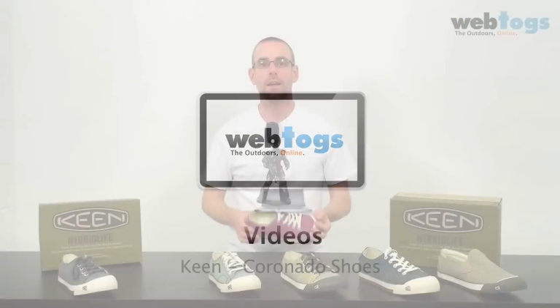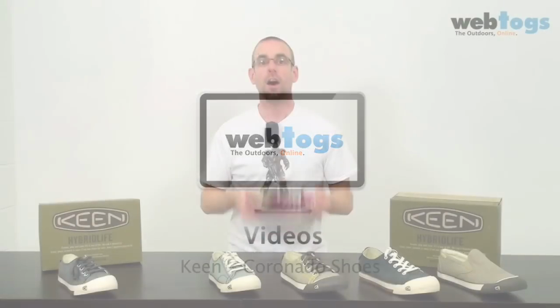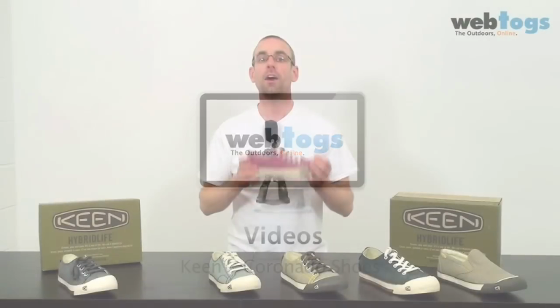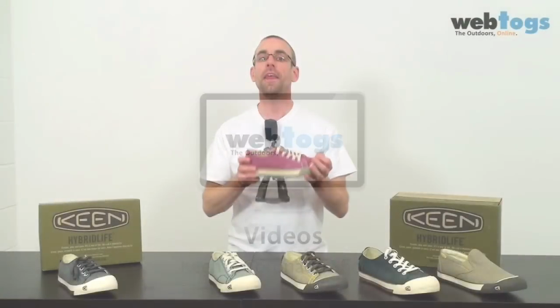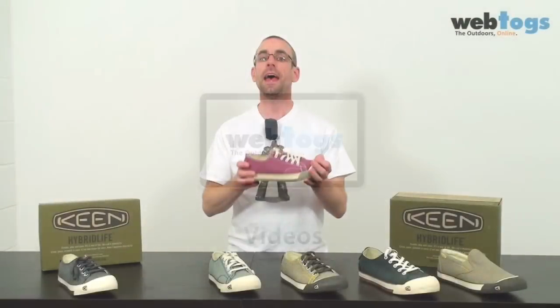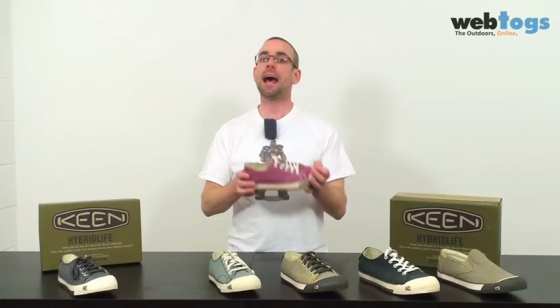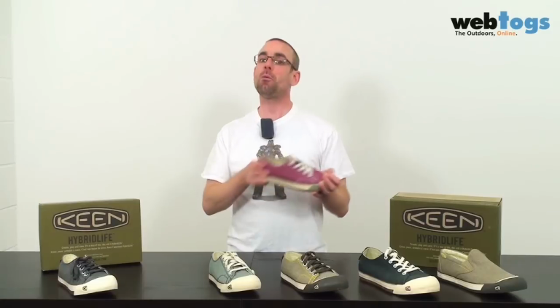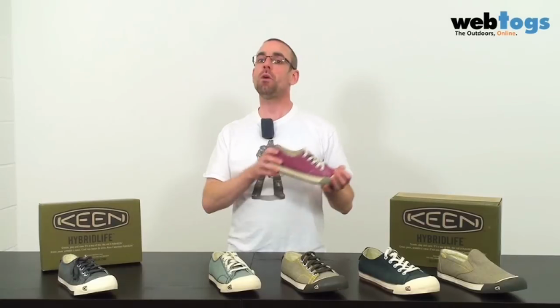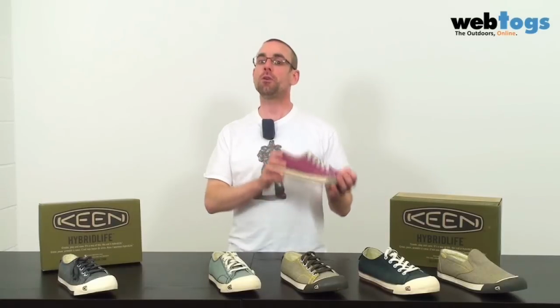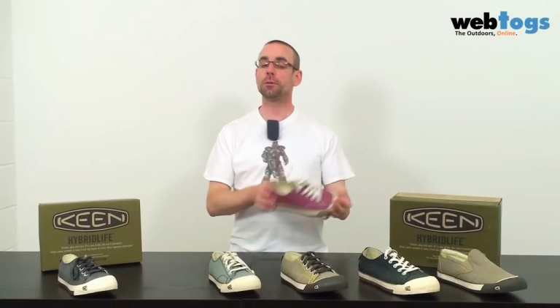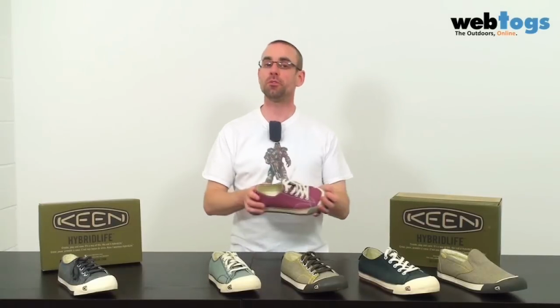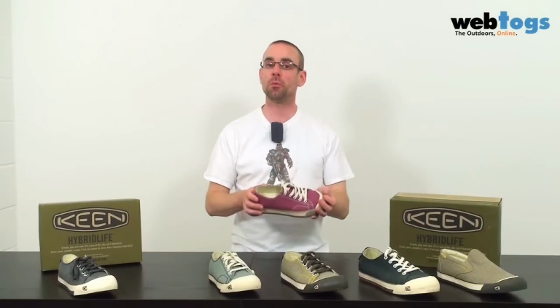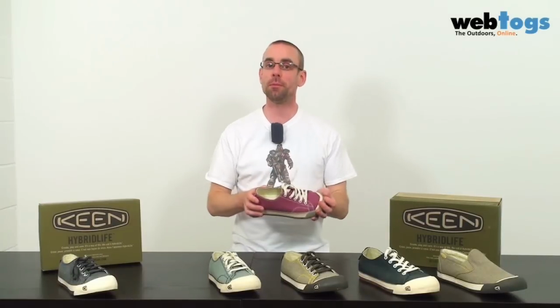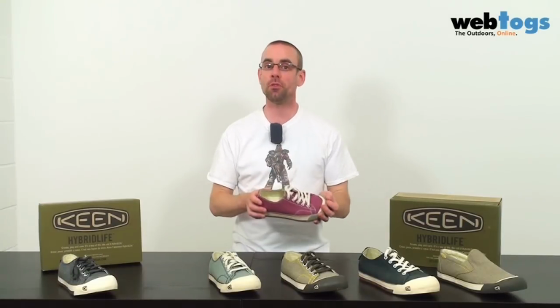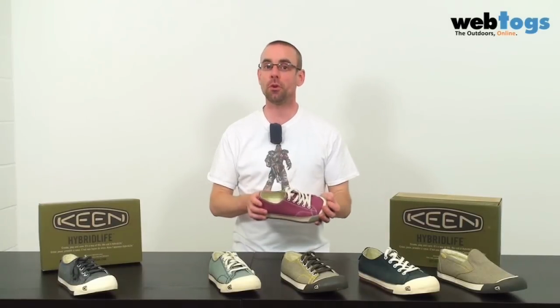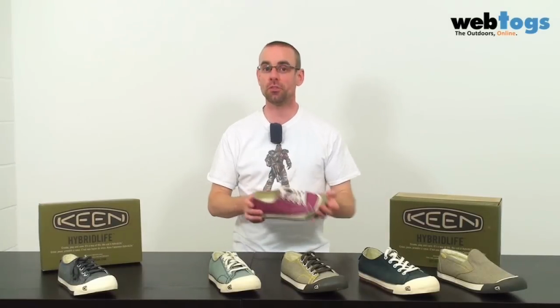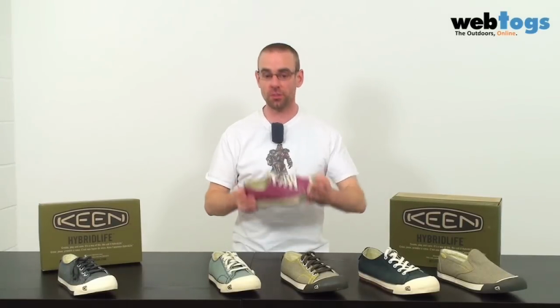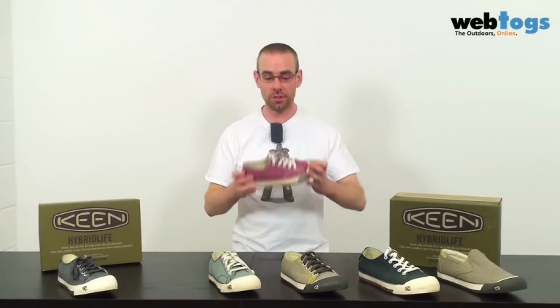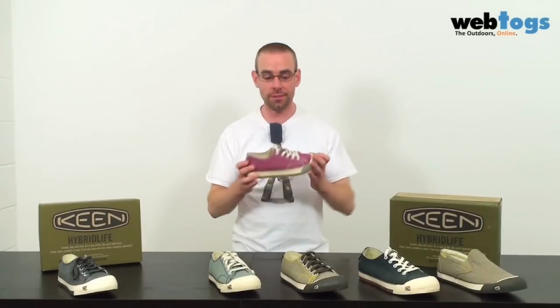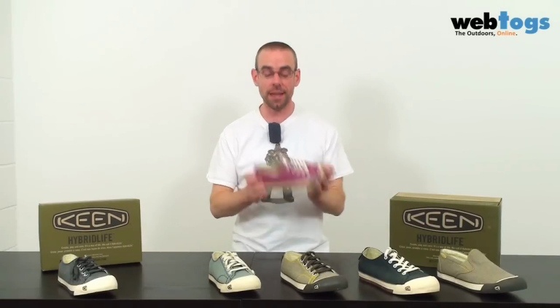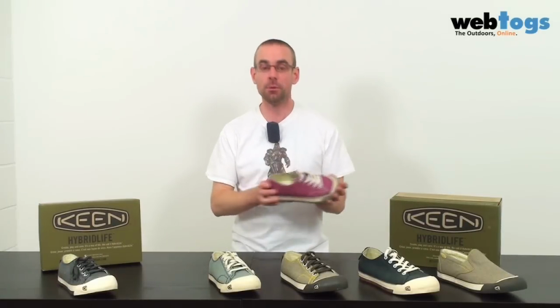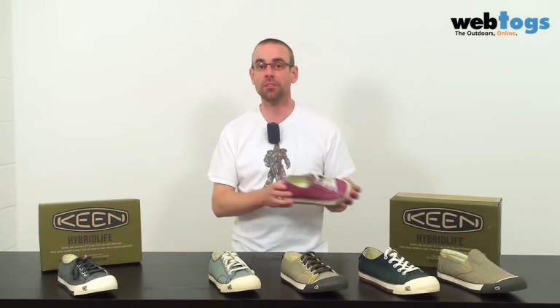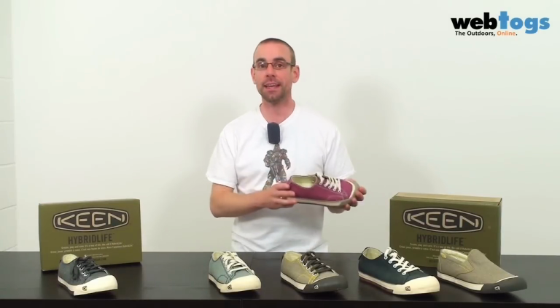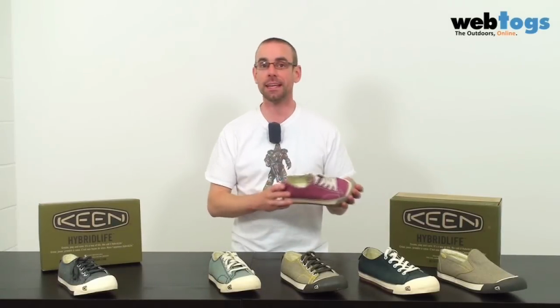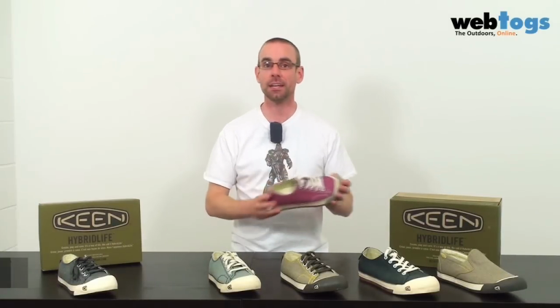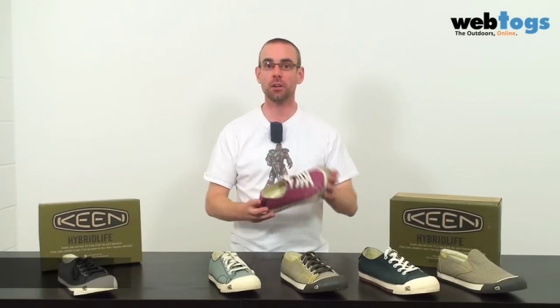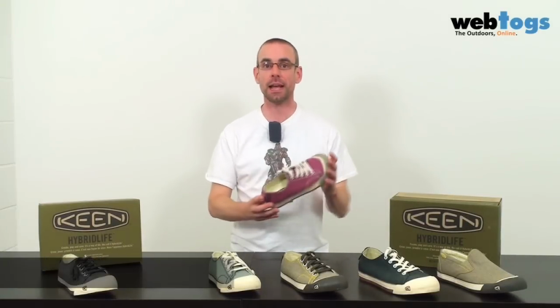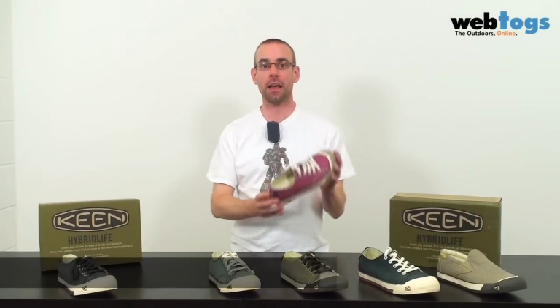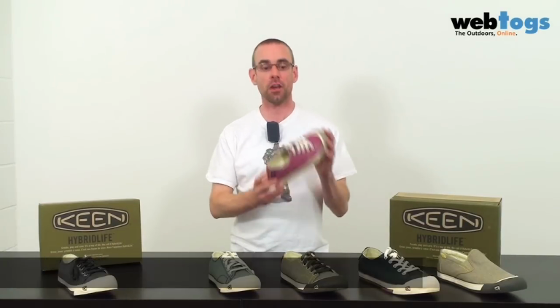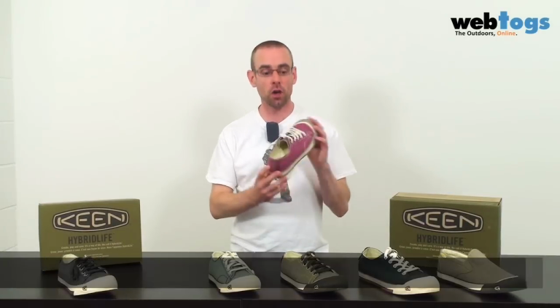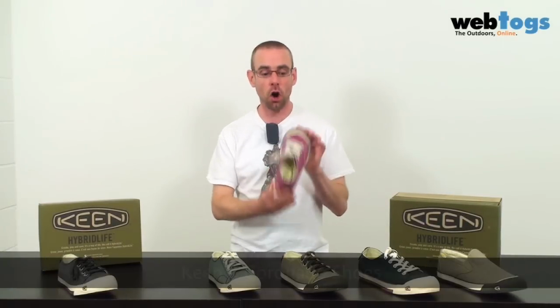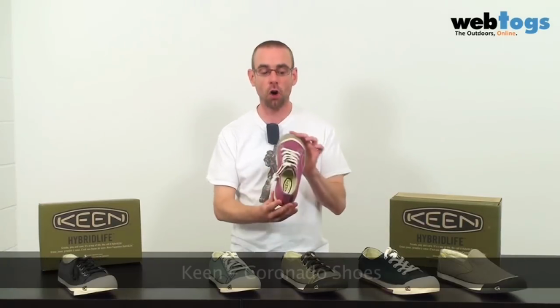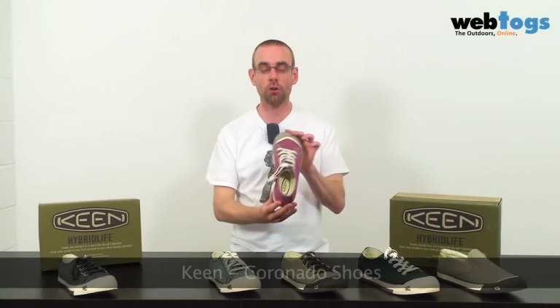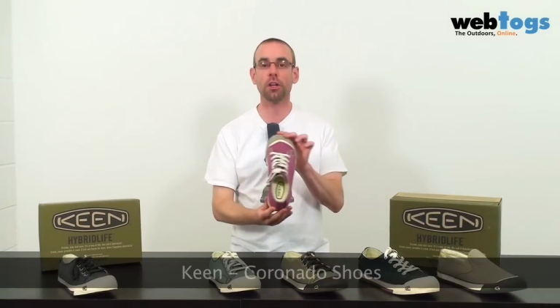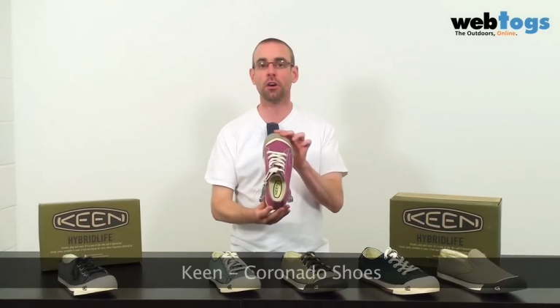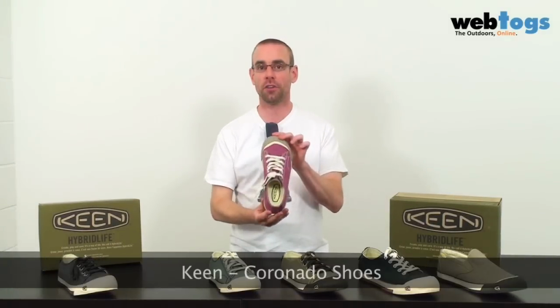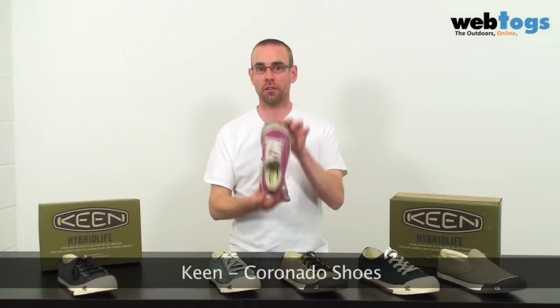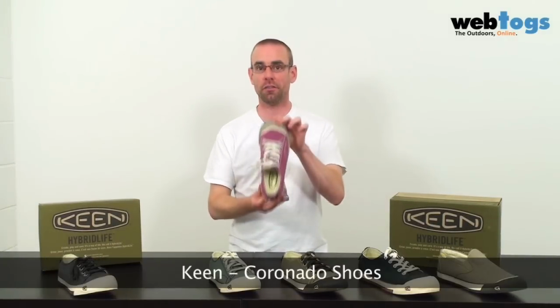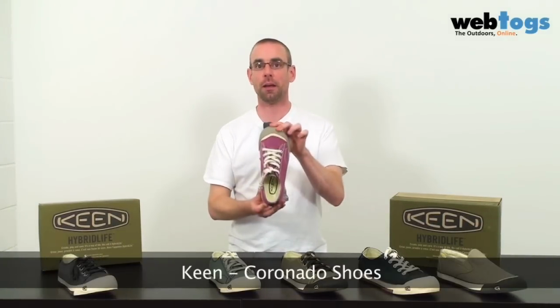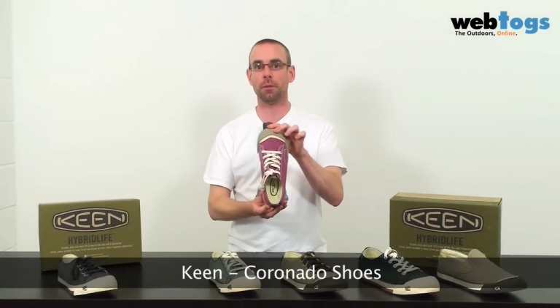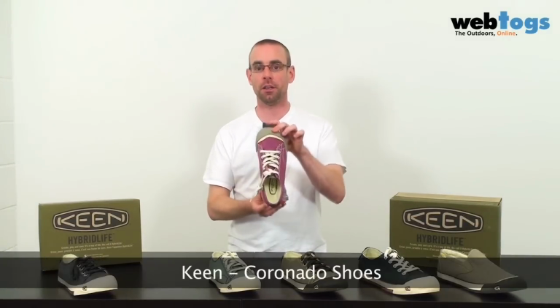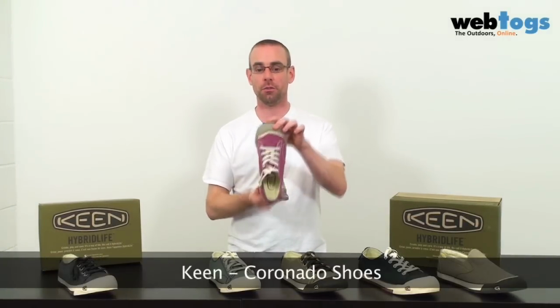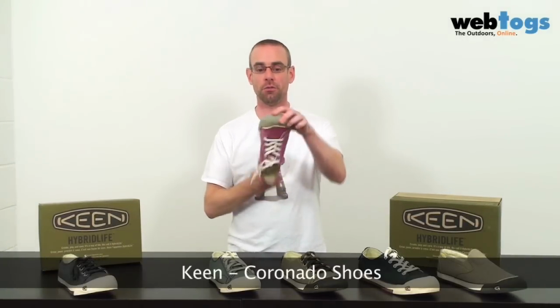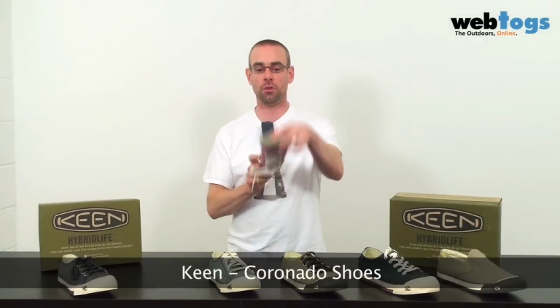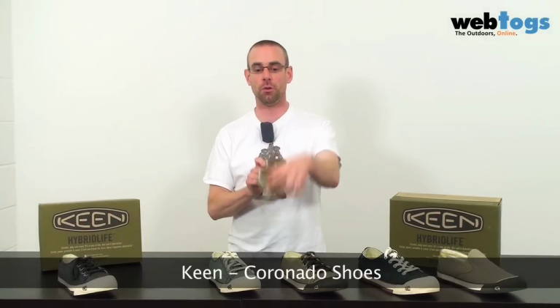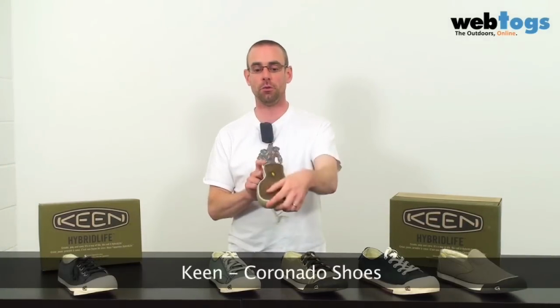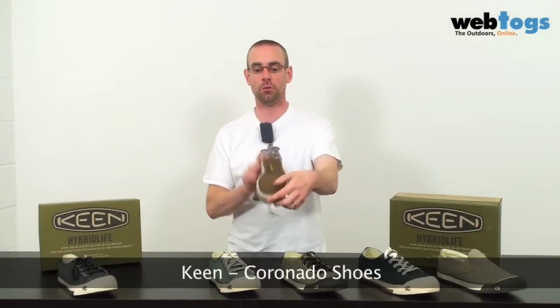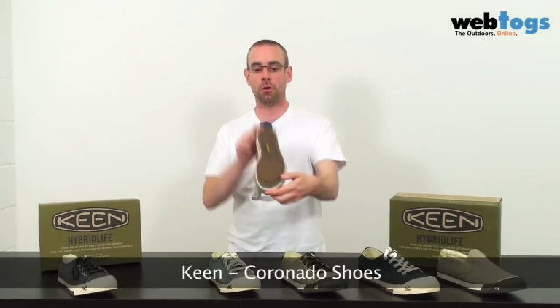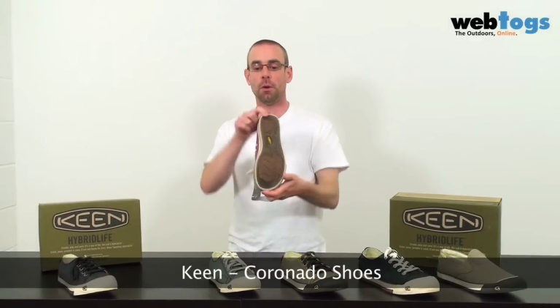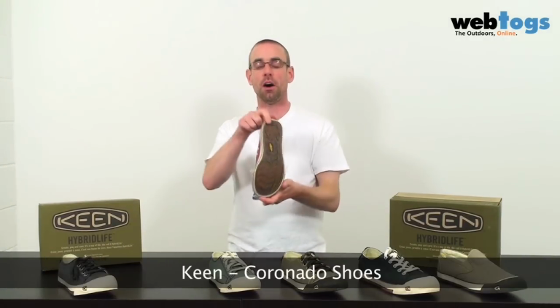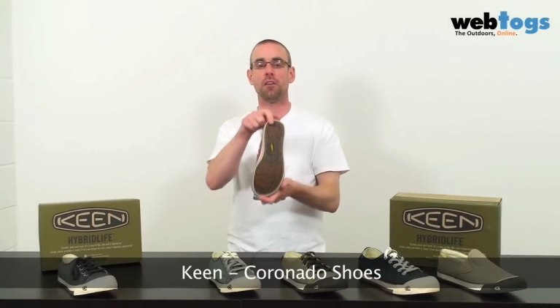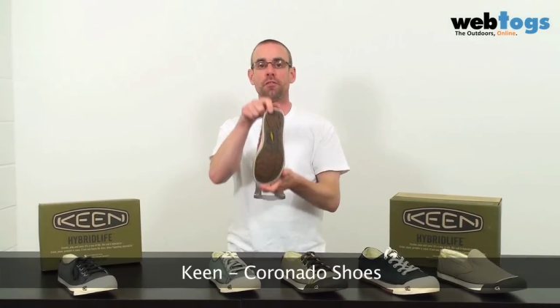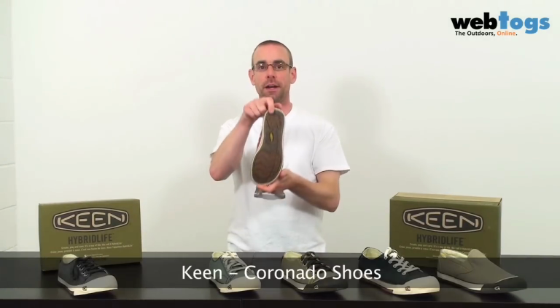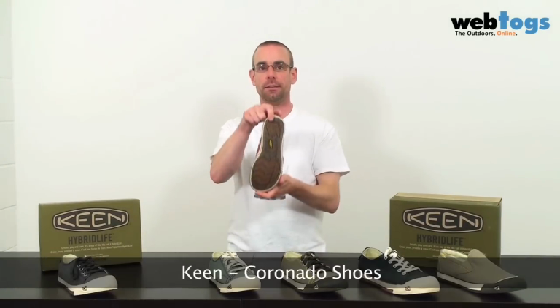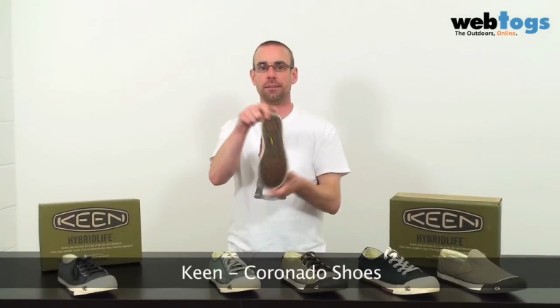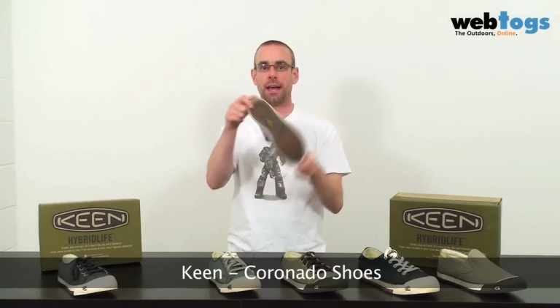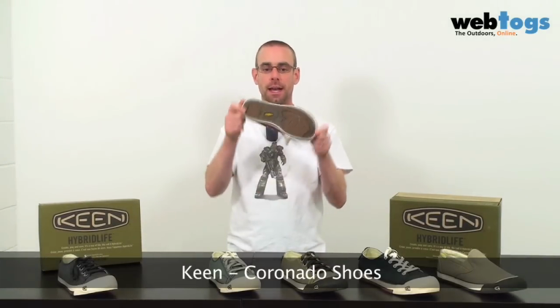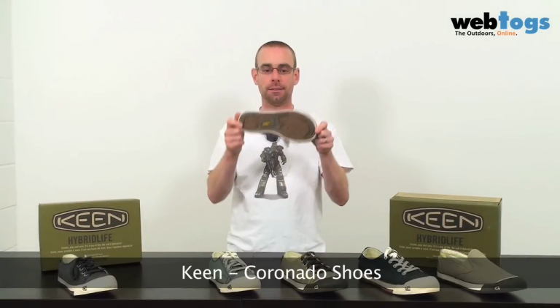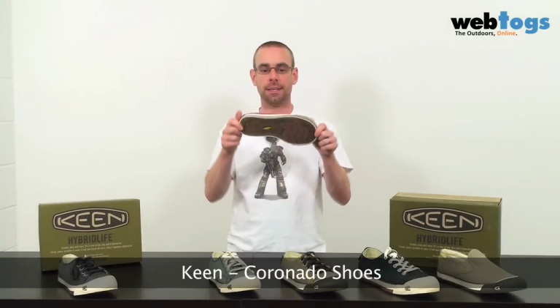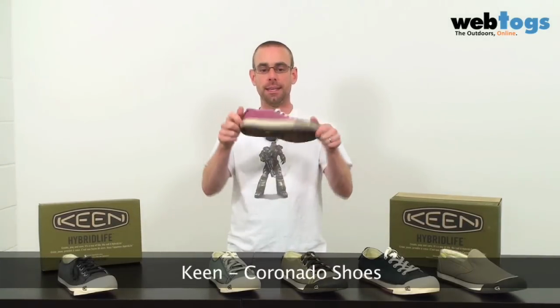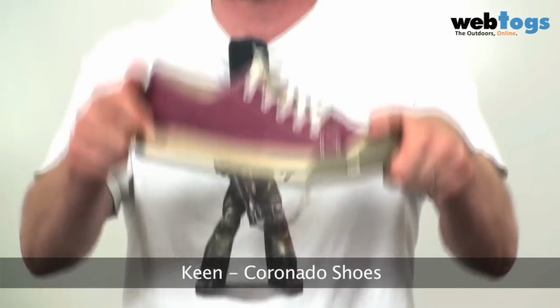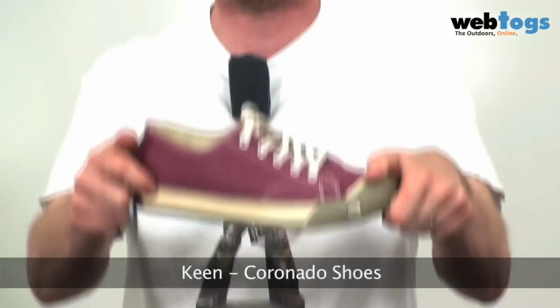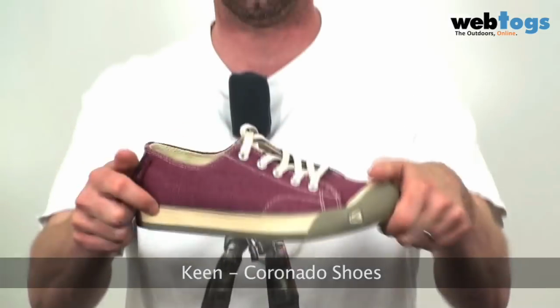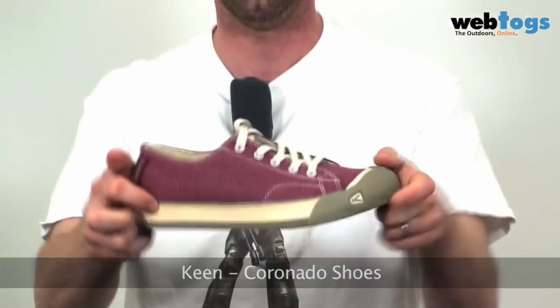Hi there and welcome to Web Talks. Today we're taking a look at the Coronado family of shoes from our friends at Keen.